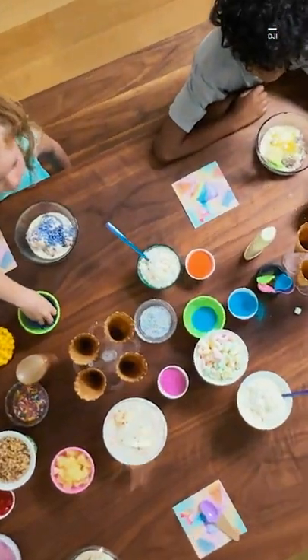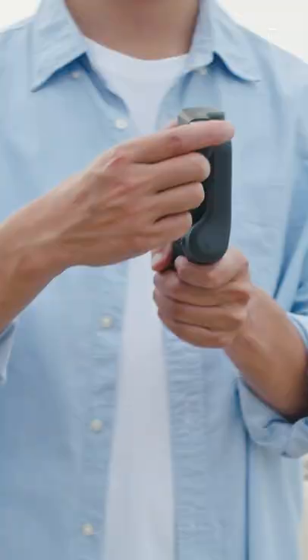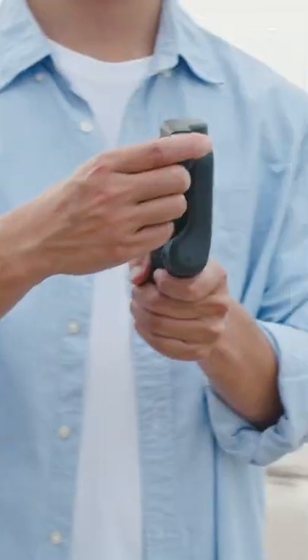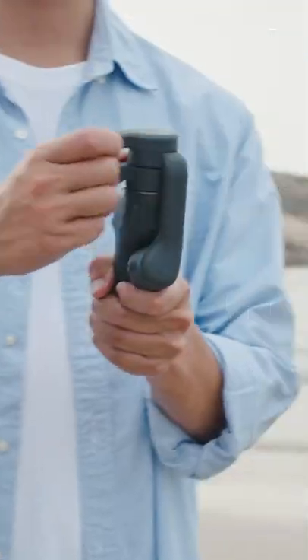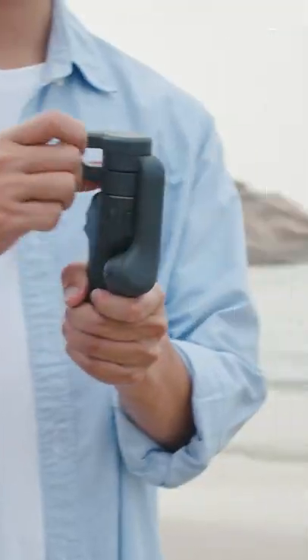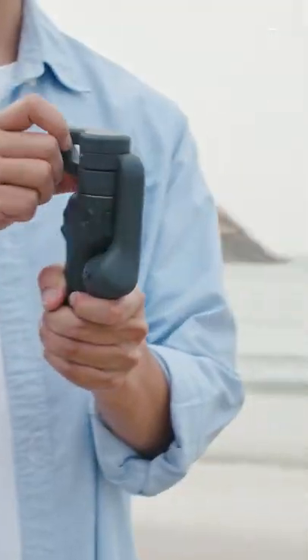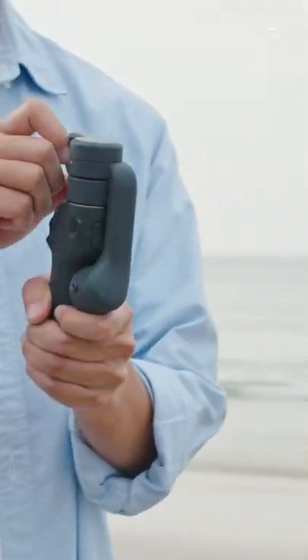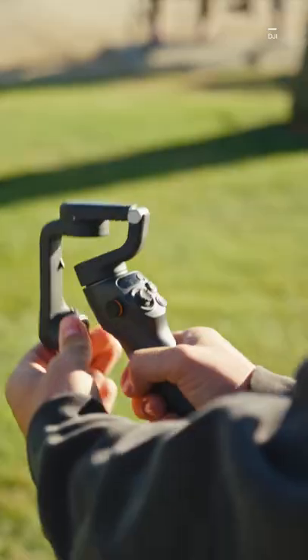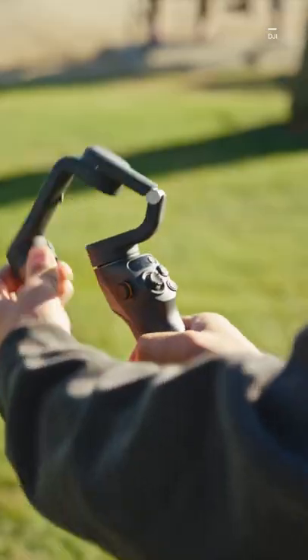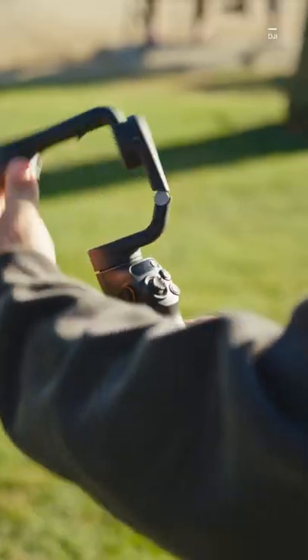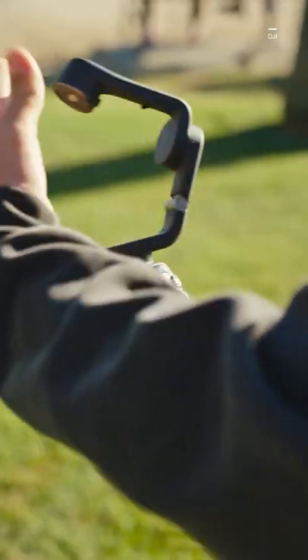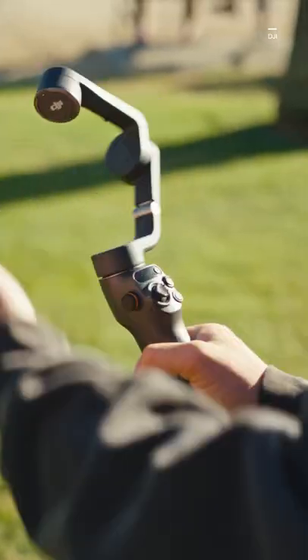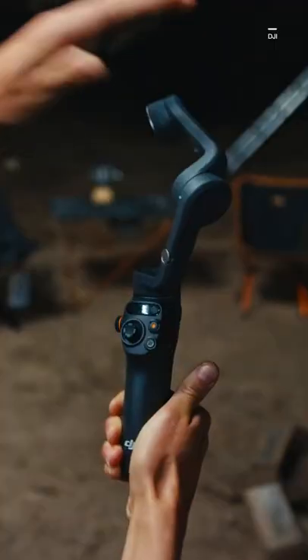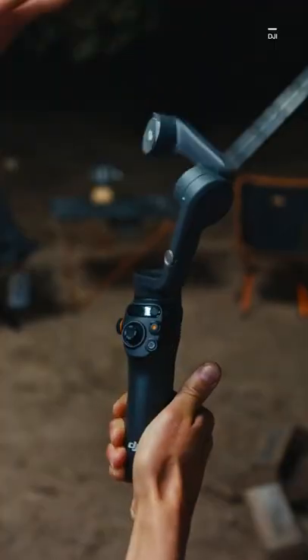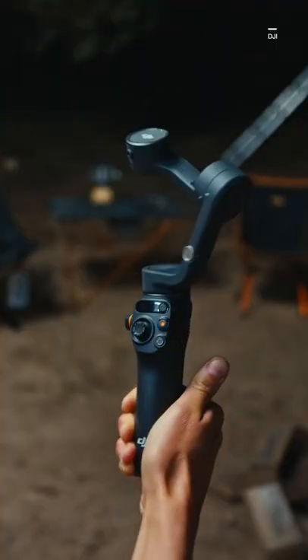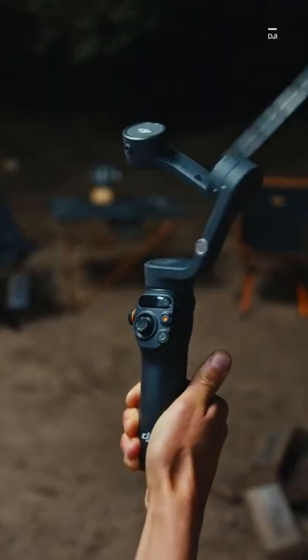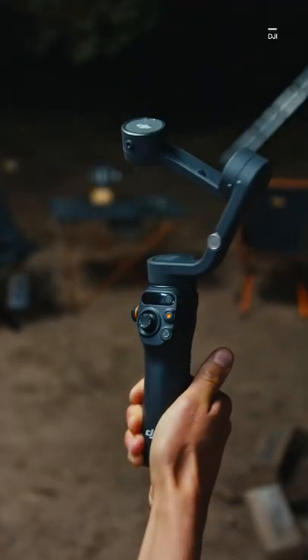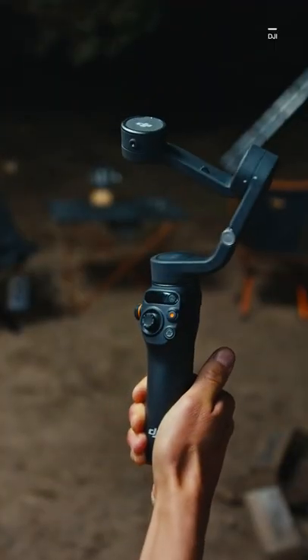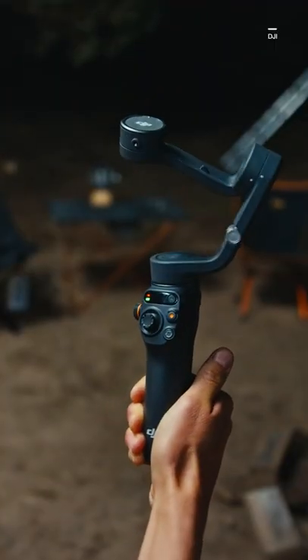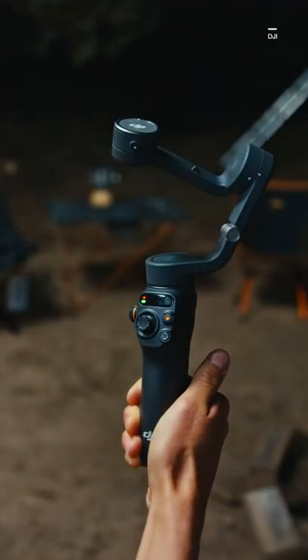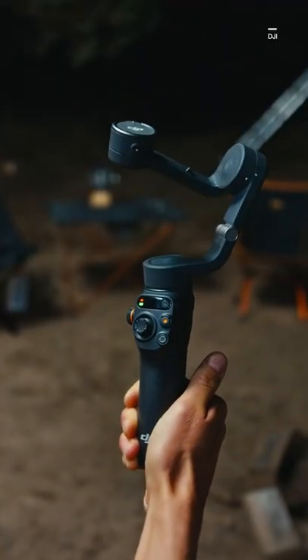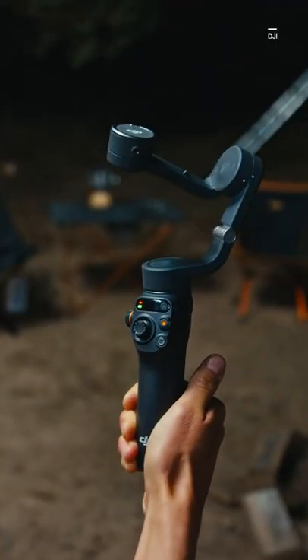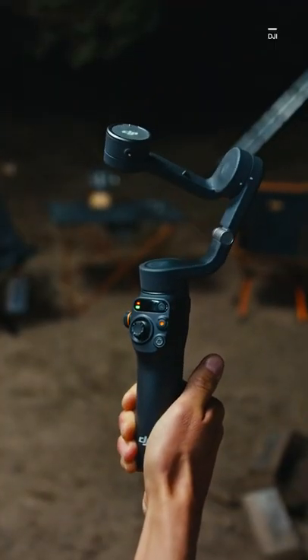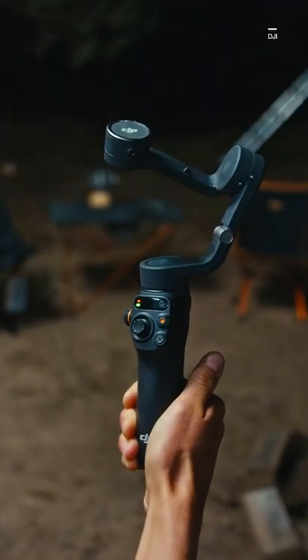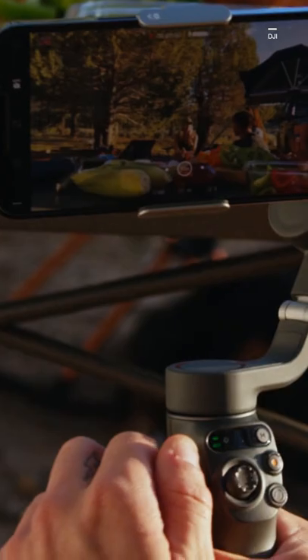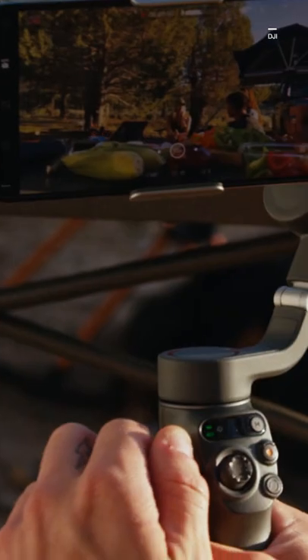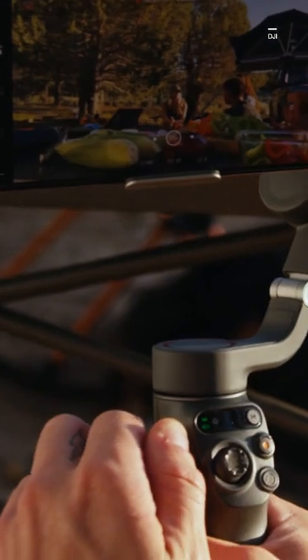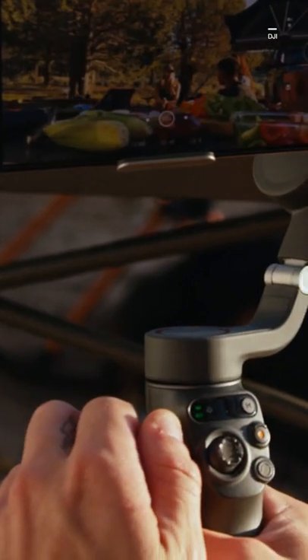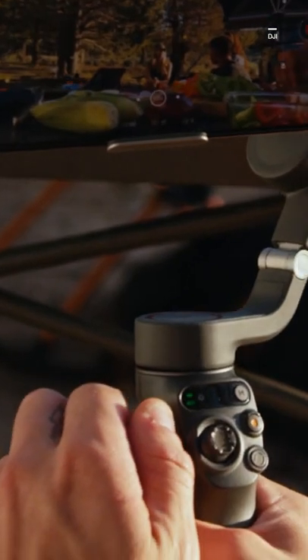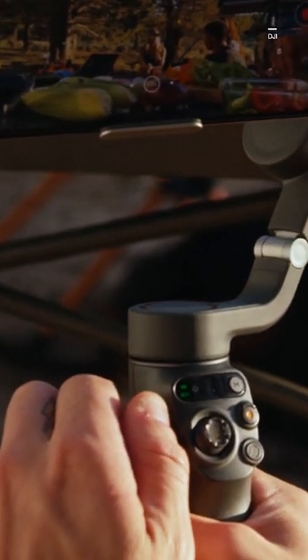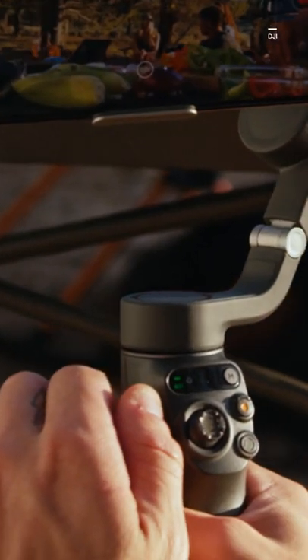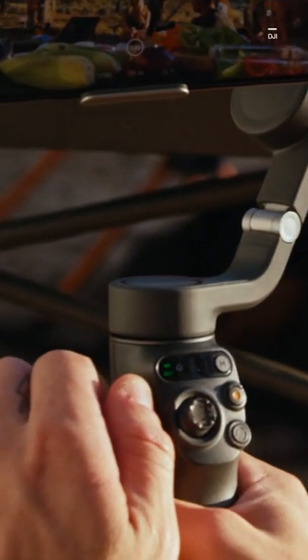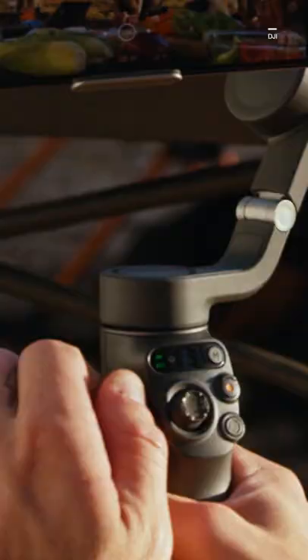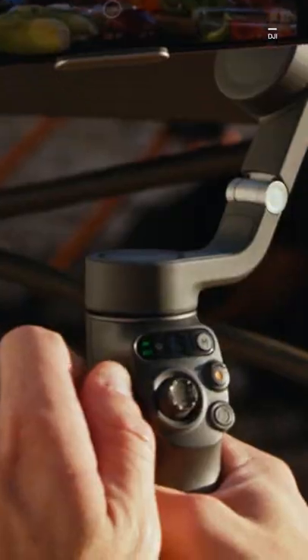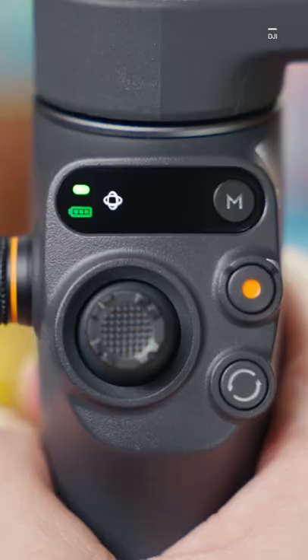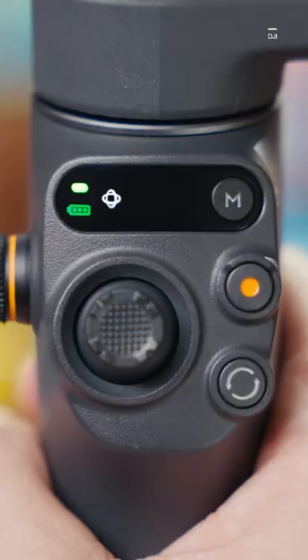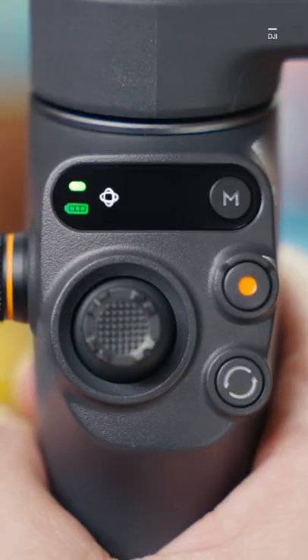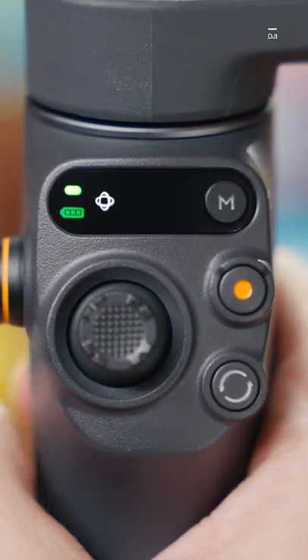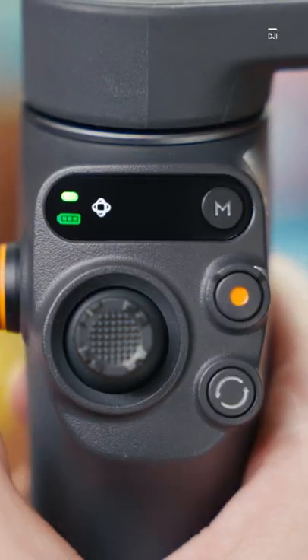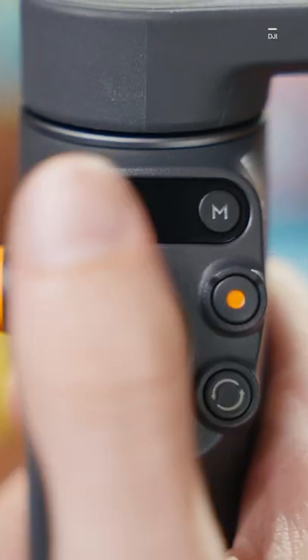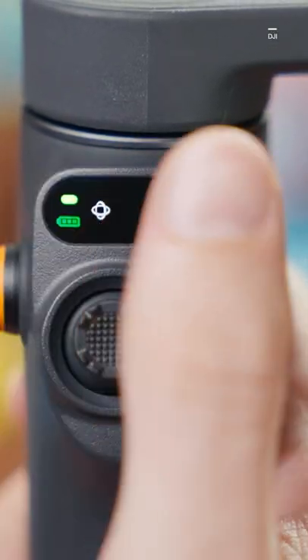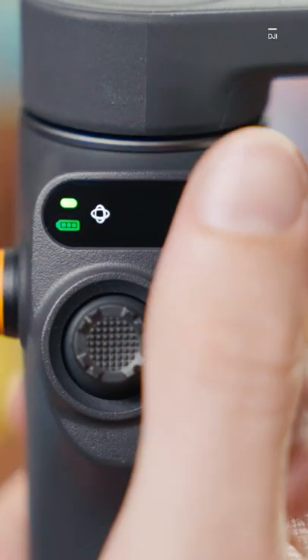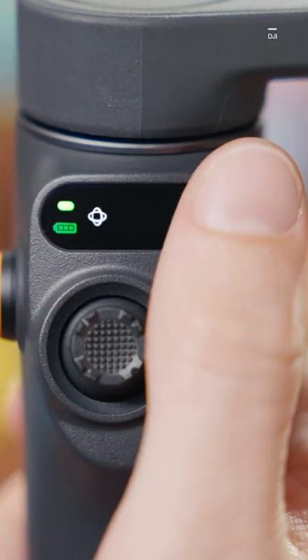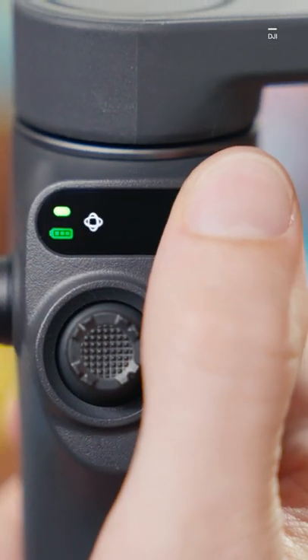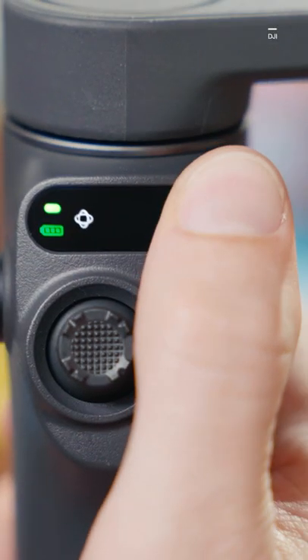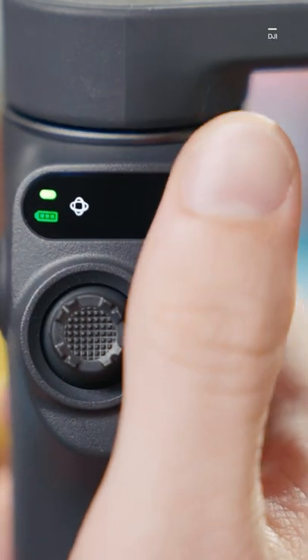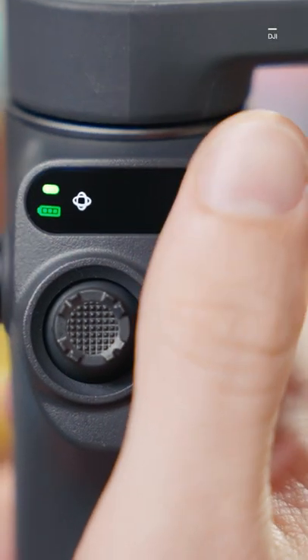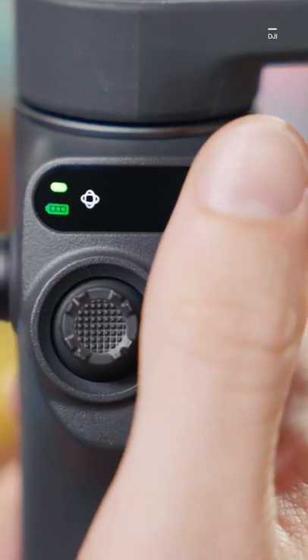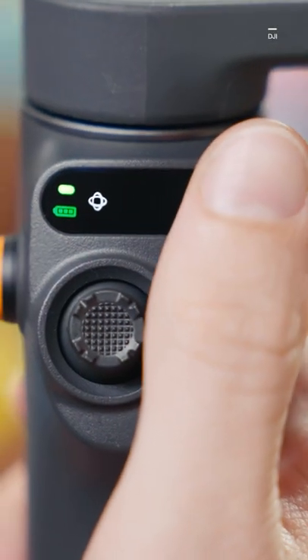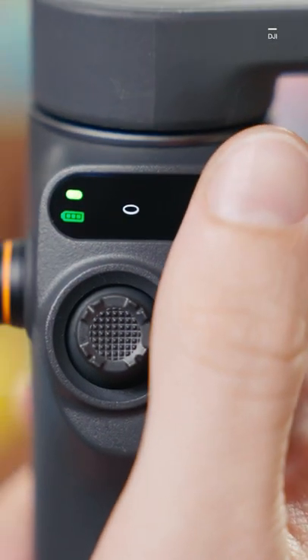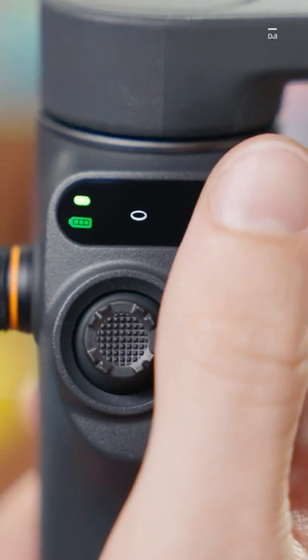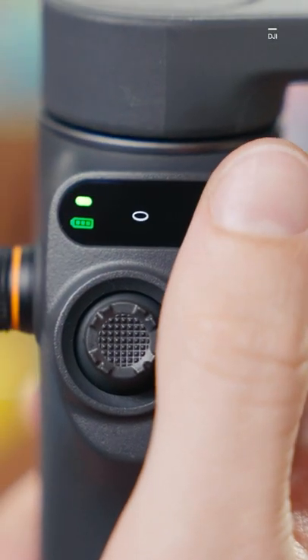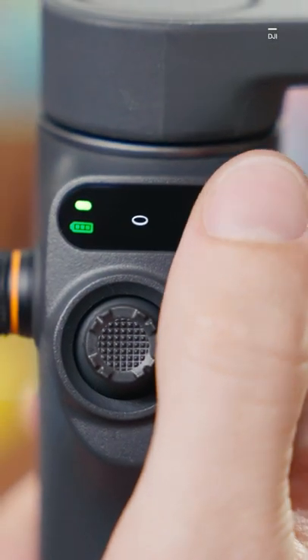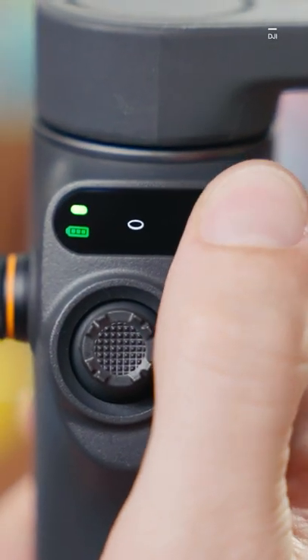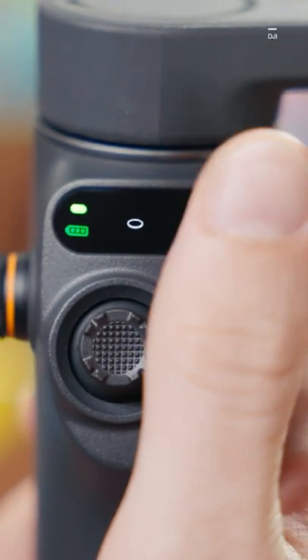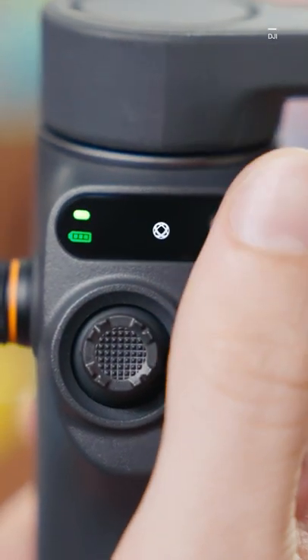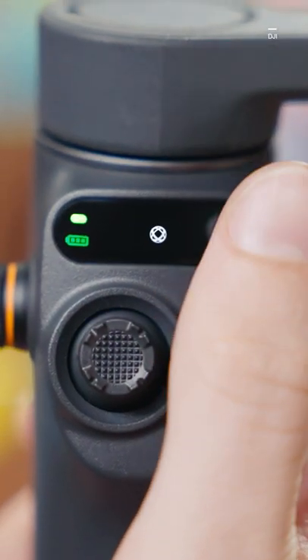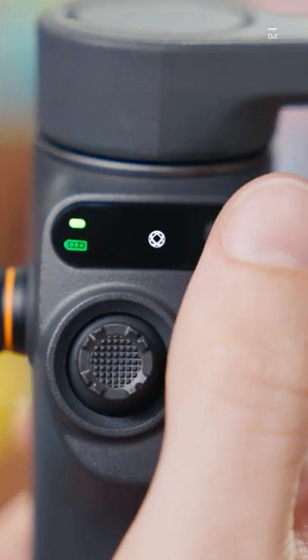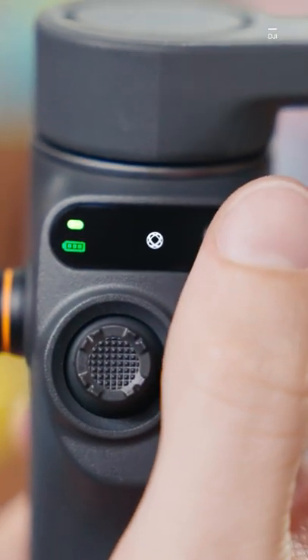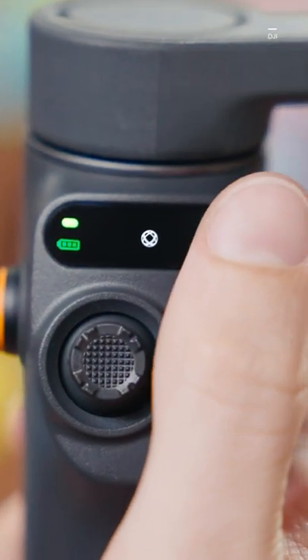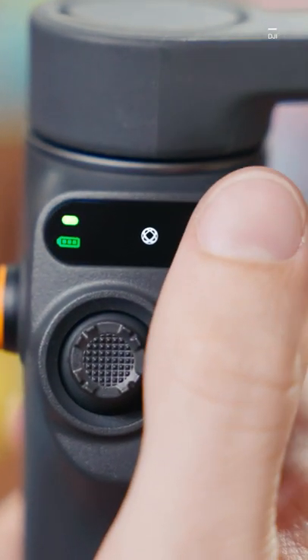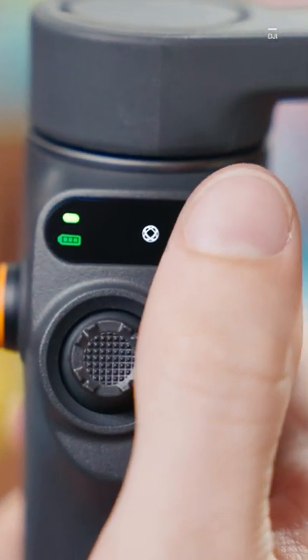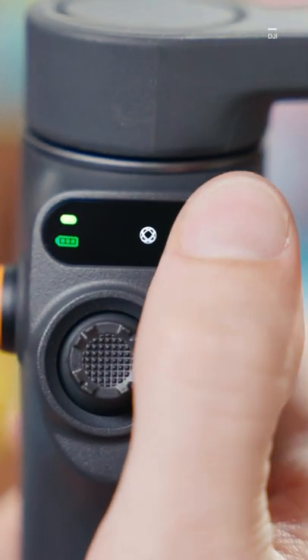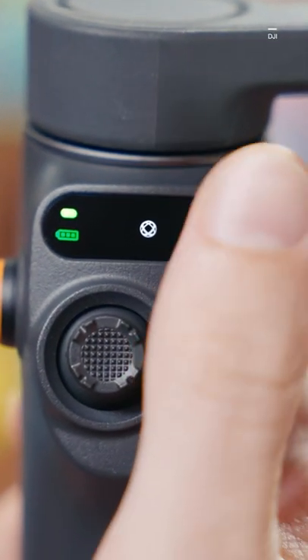Quick Setup is the name of the game with a magnetic design, improved ergonomics, and a new built-in status panel and mode button.